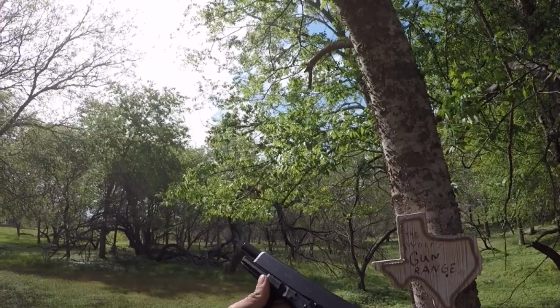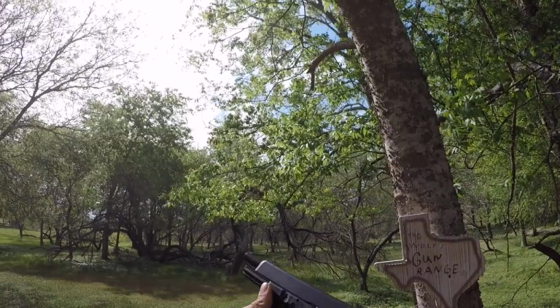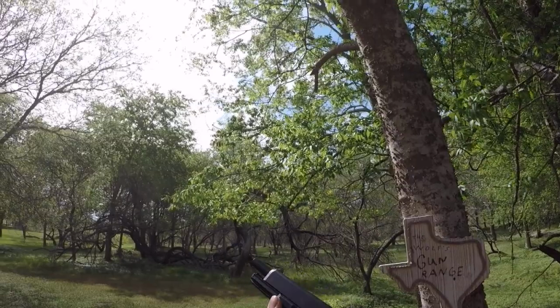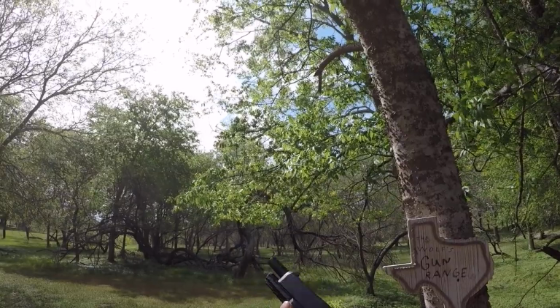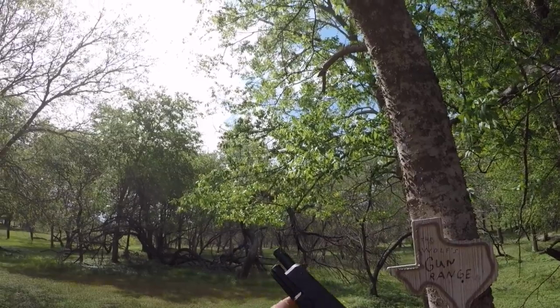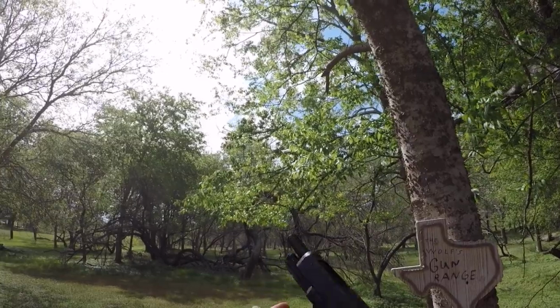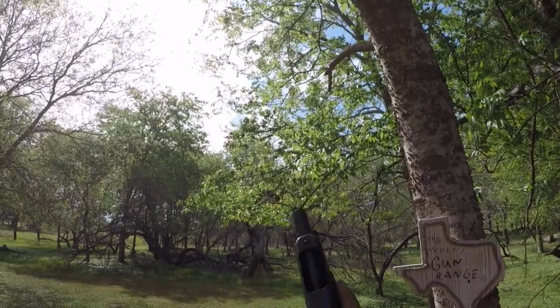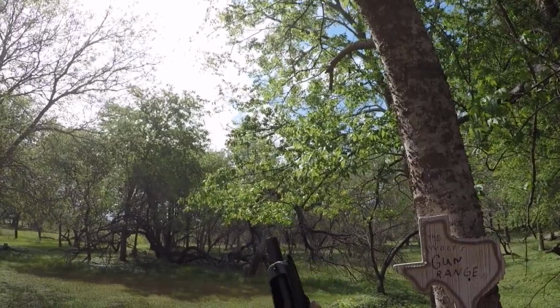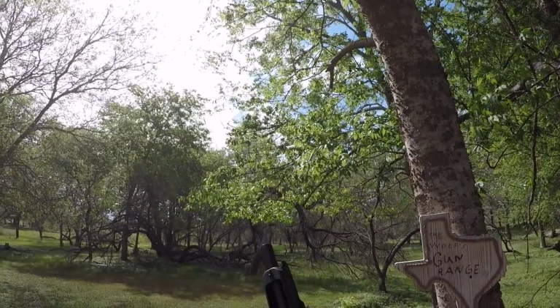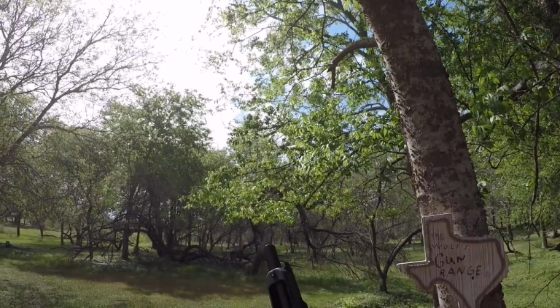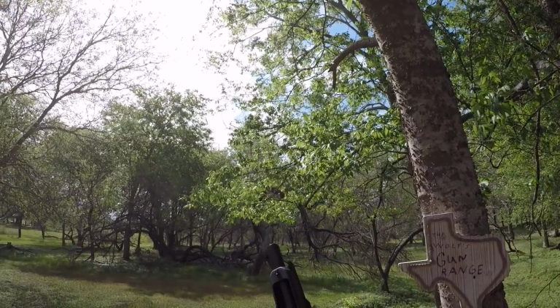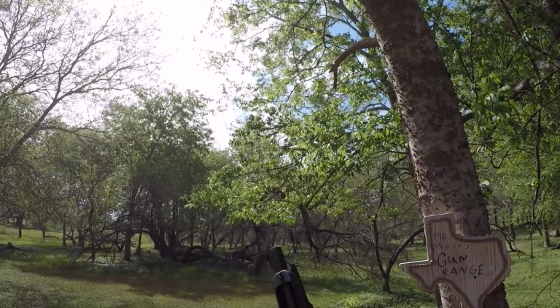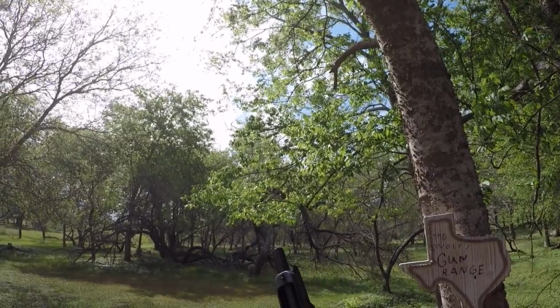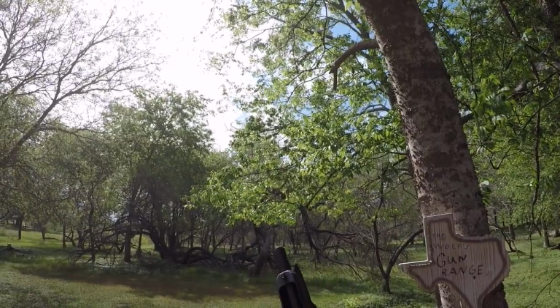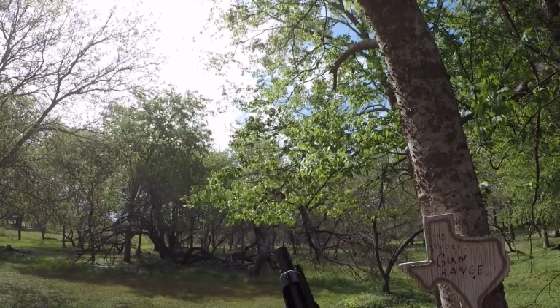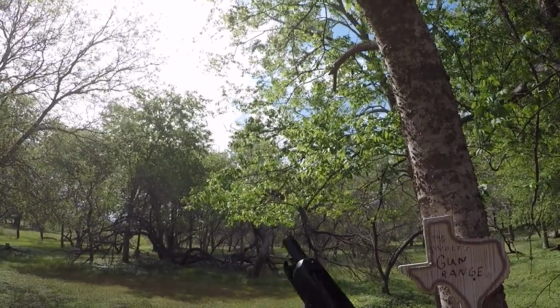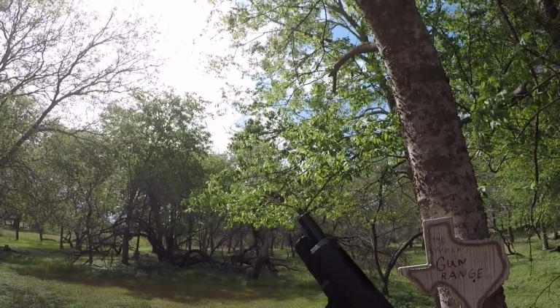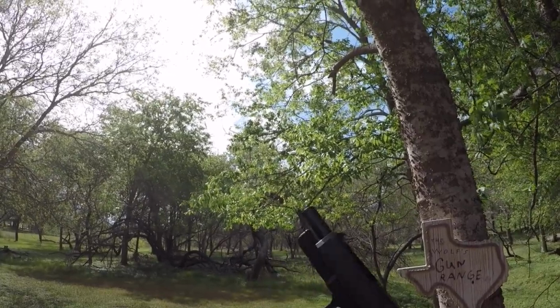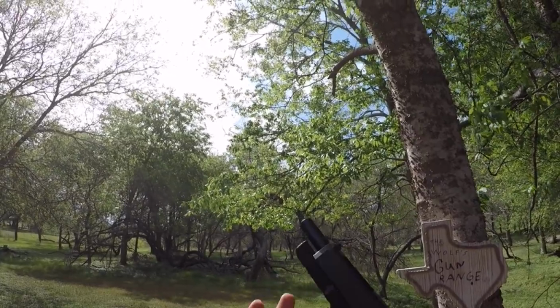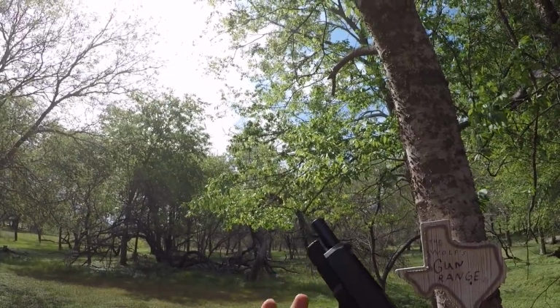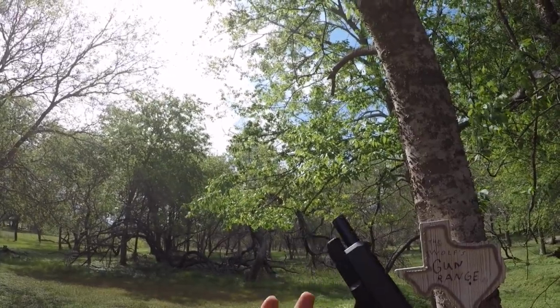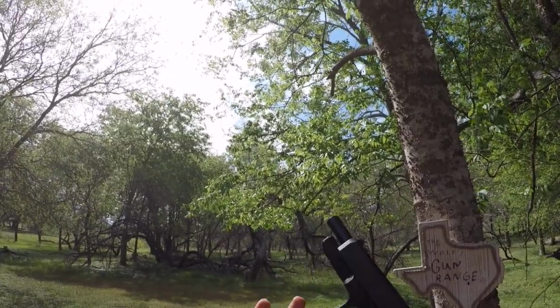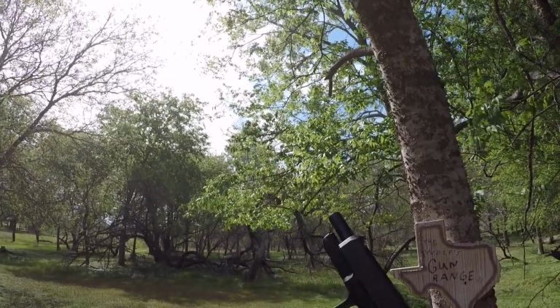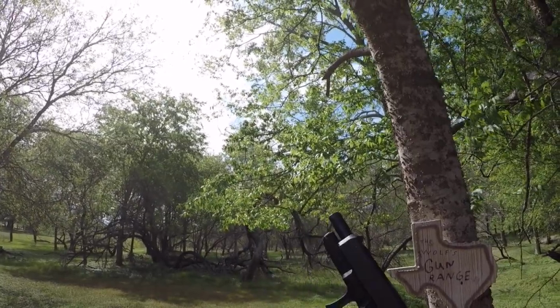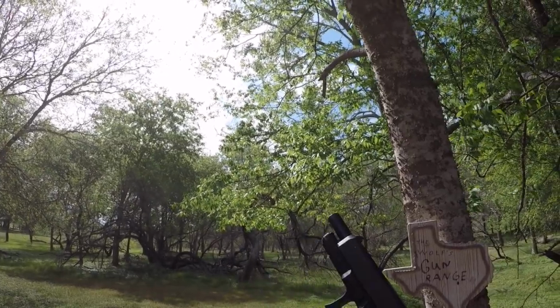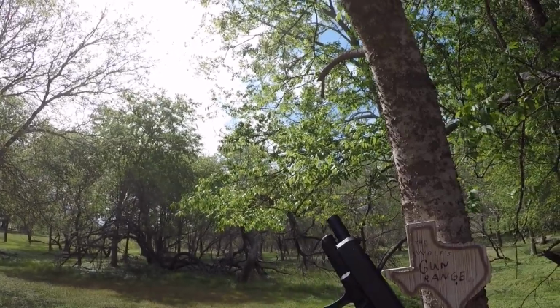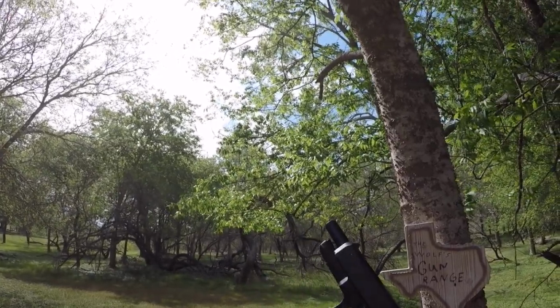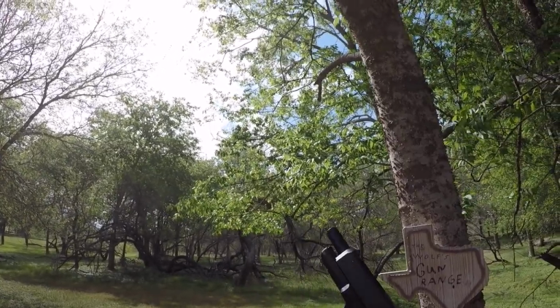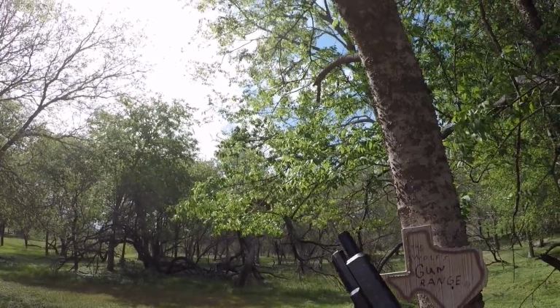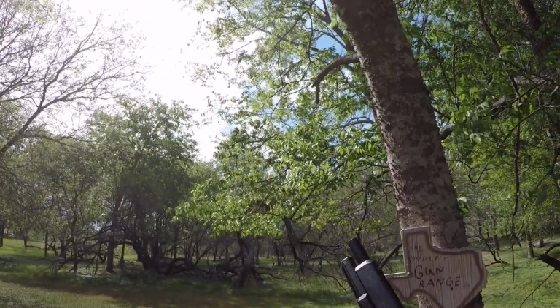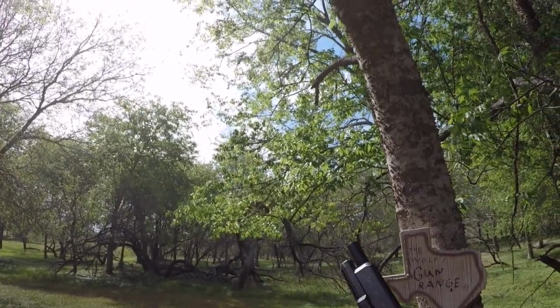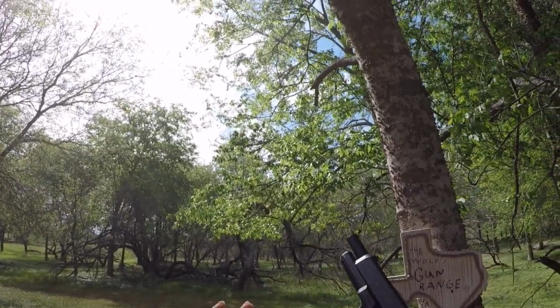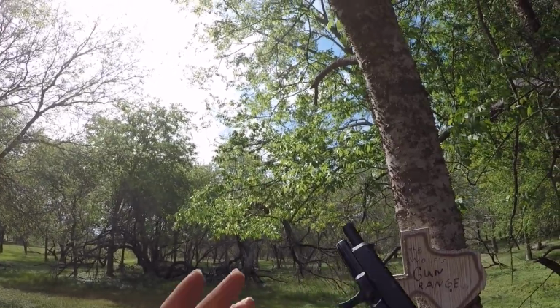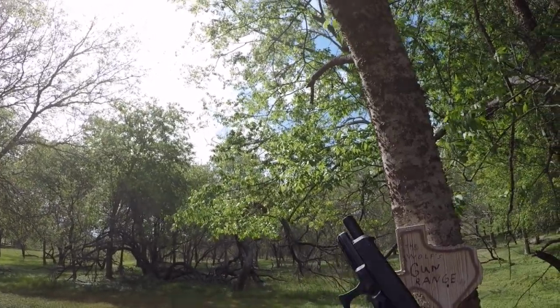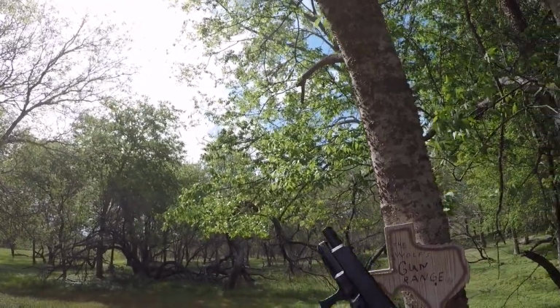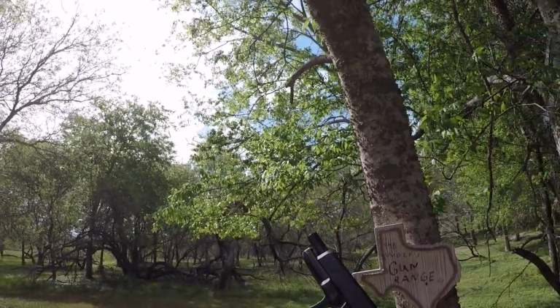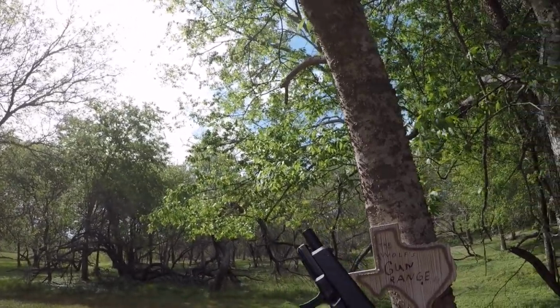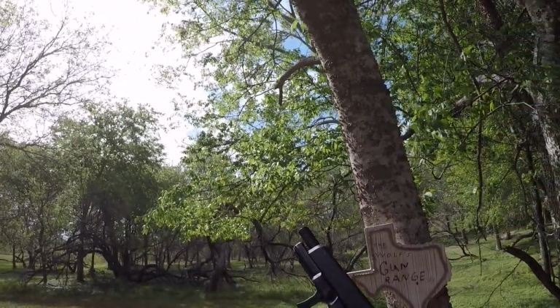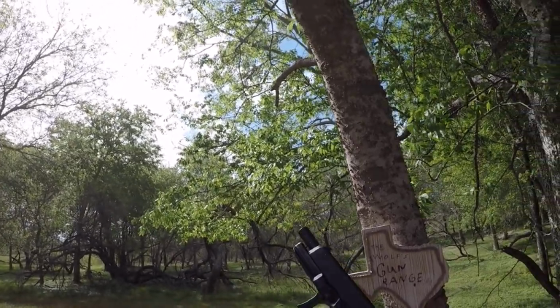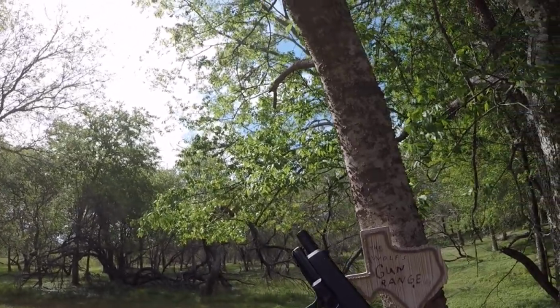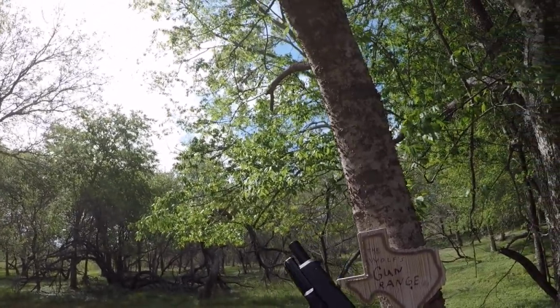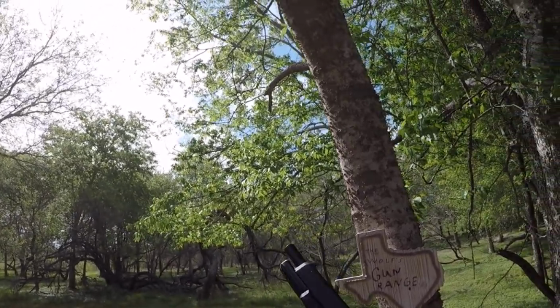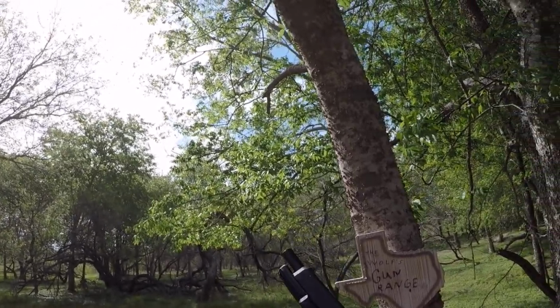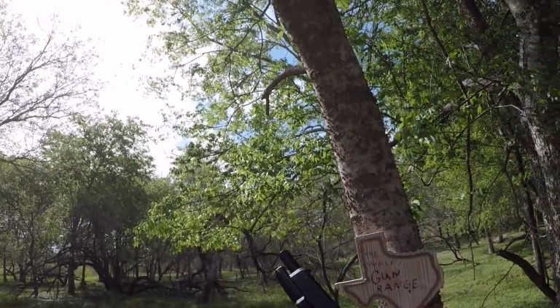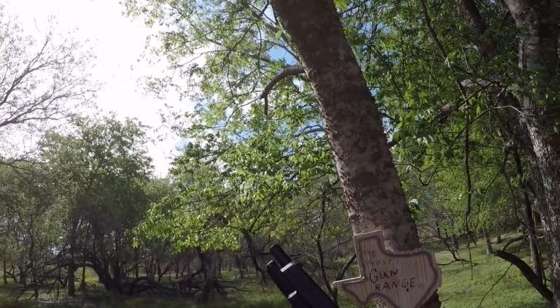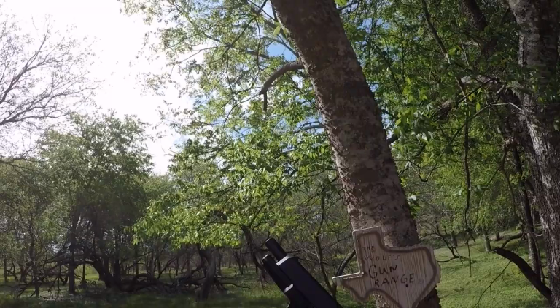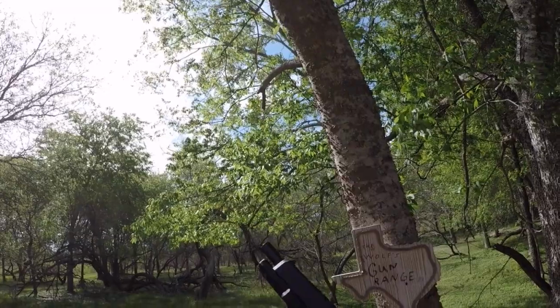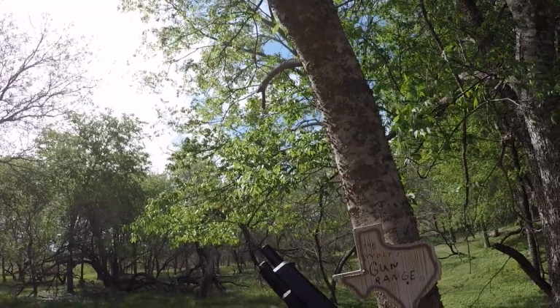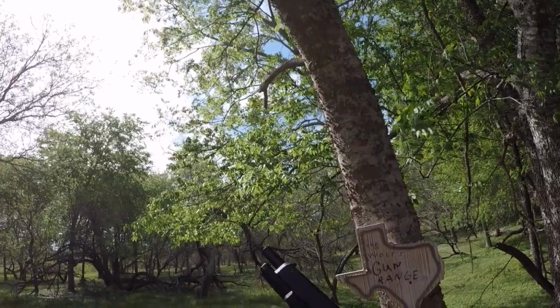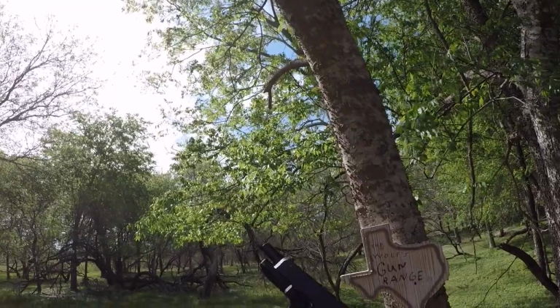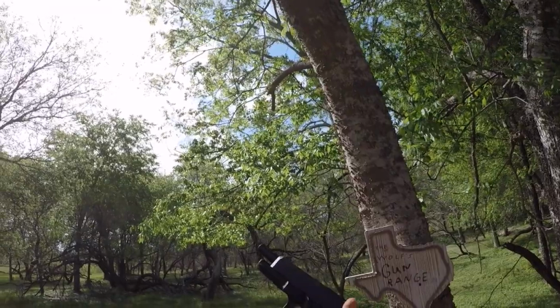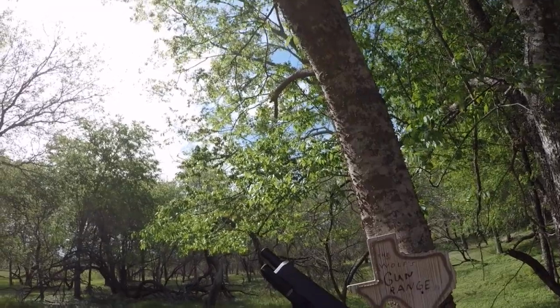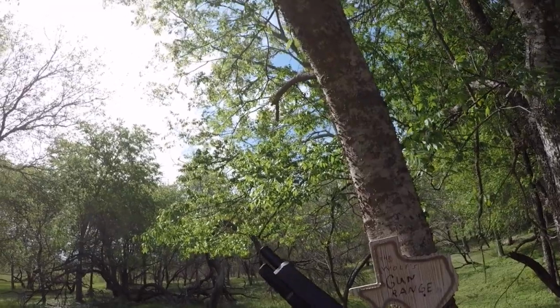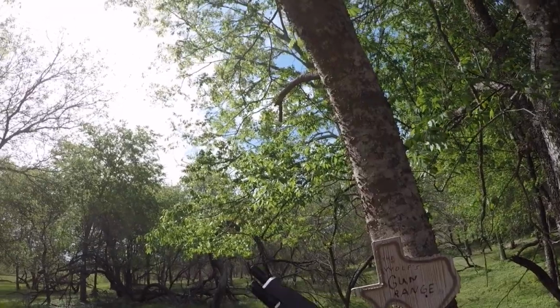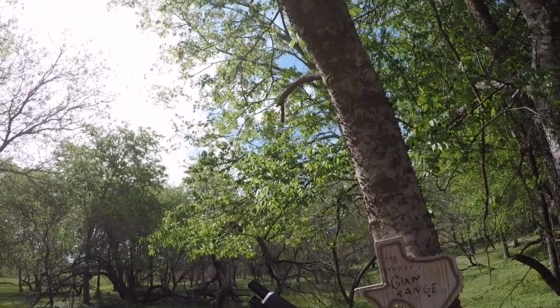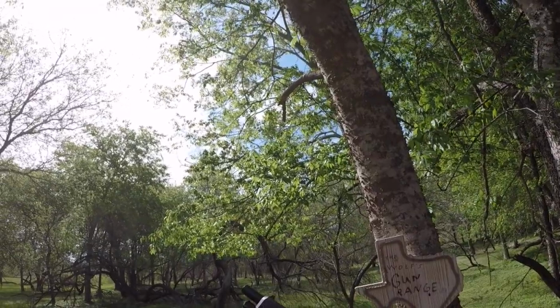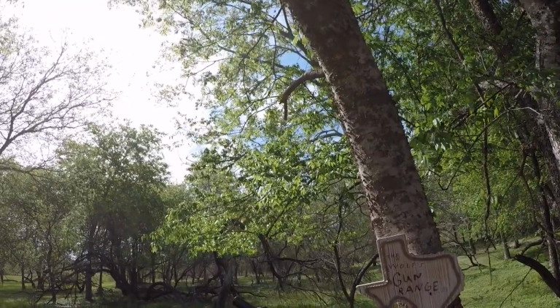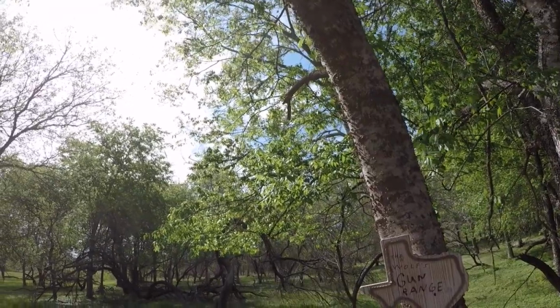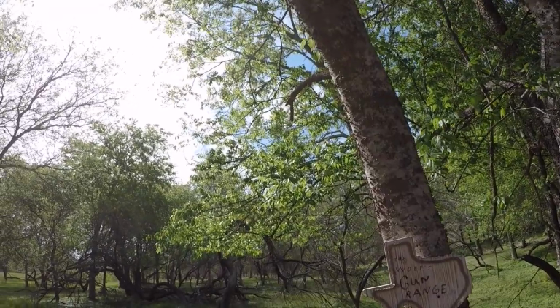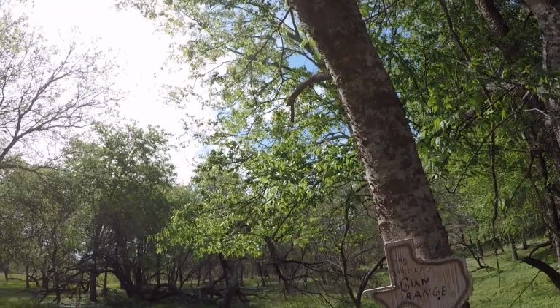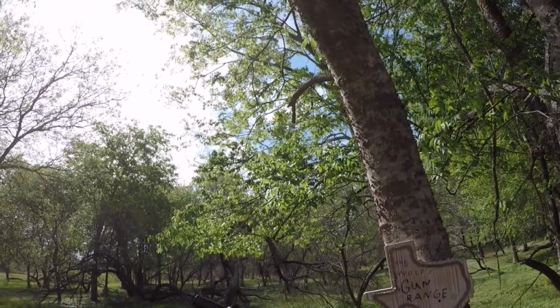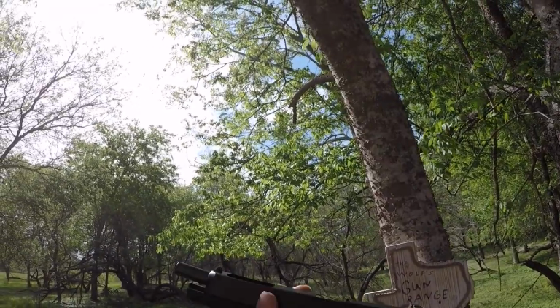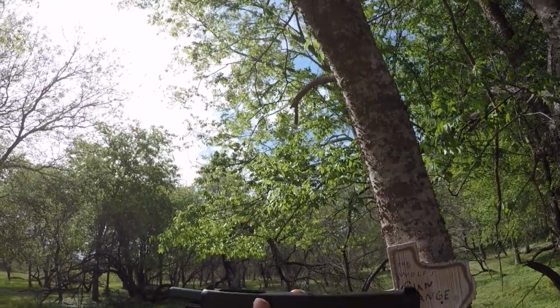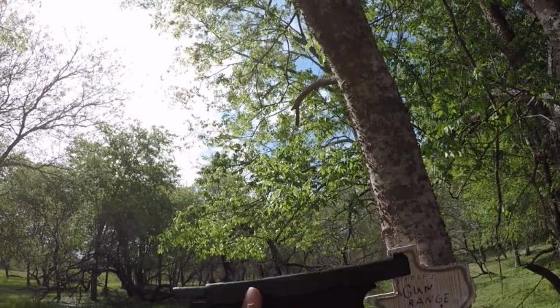I know there's a lot of controversy over the finger grooves, but for me I absolutely love them. They've always worked out really good for me — I'm able to get a really good grip on the gun, and they allow me to control recoil a whole lot better.